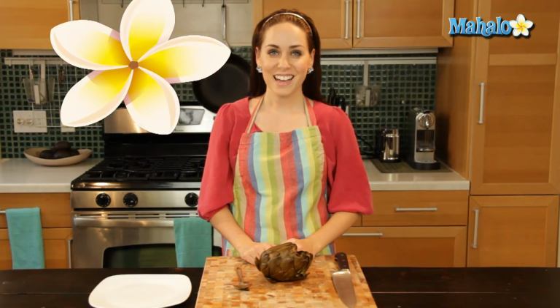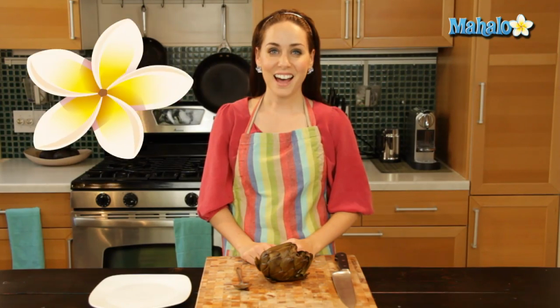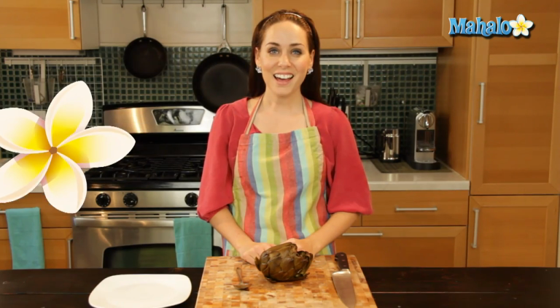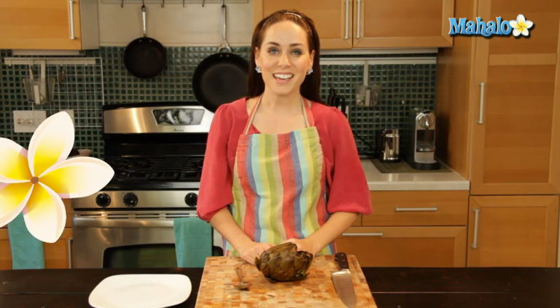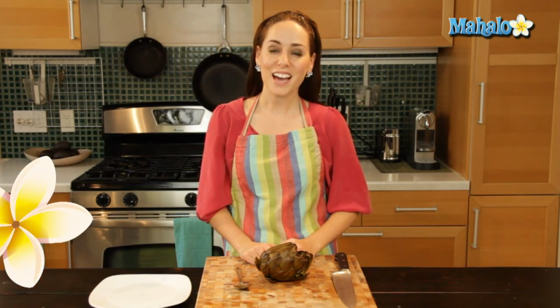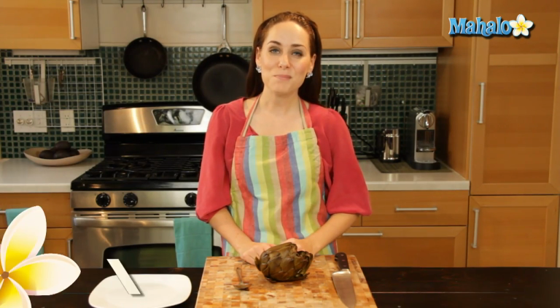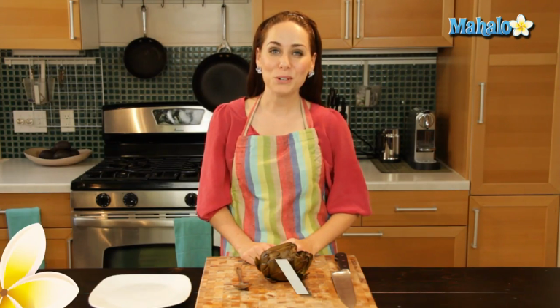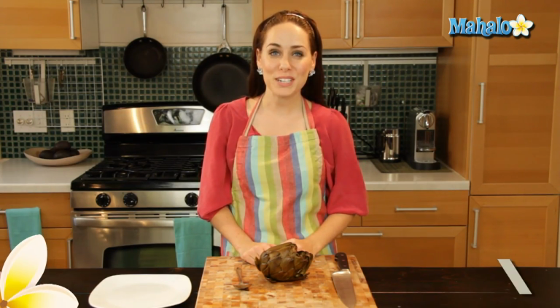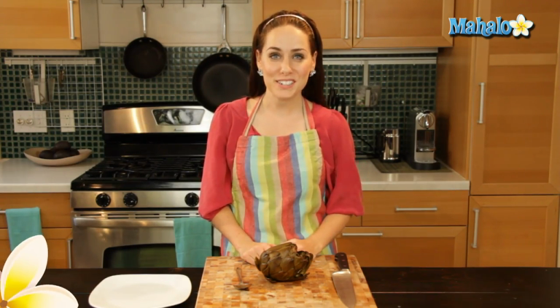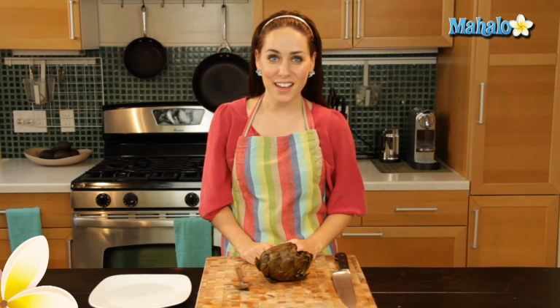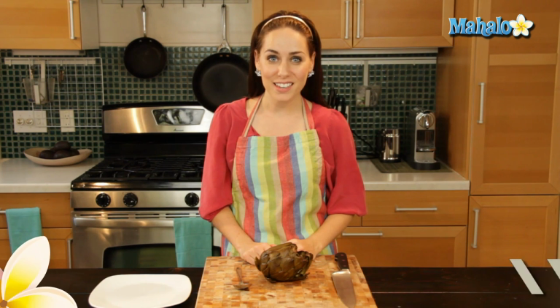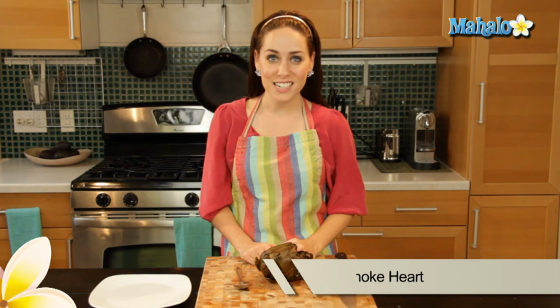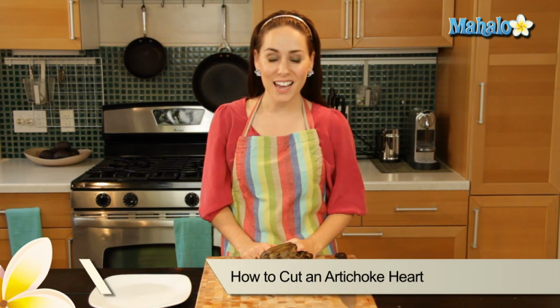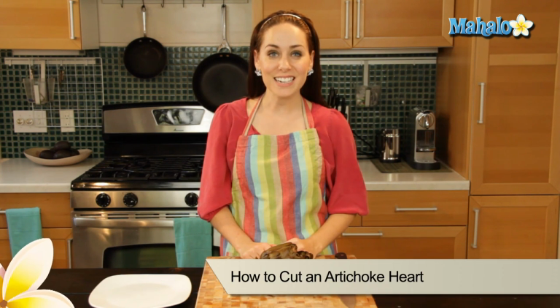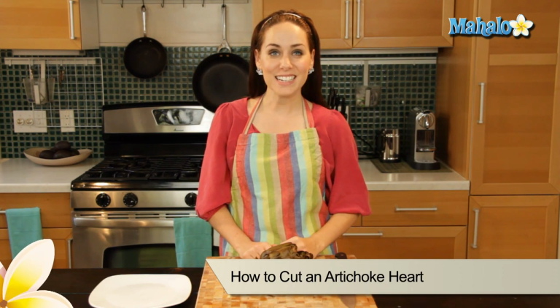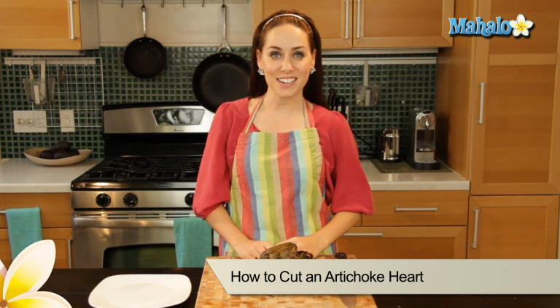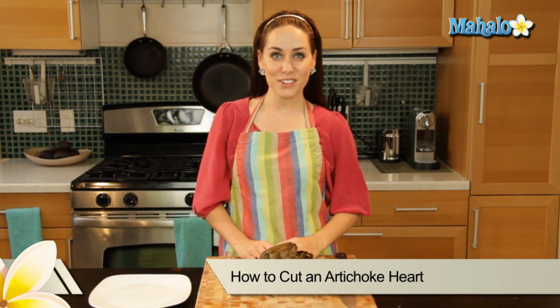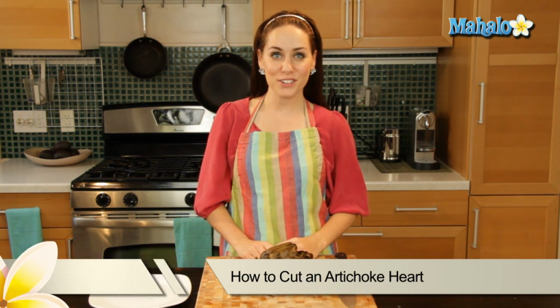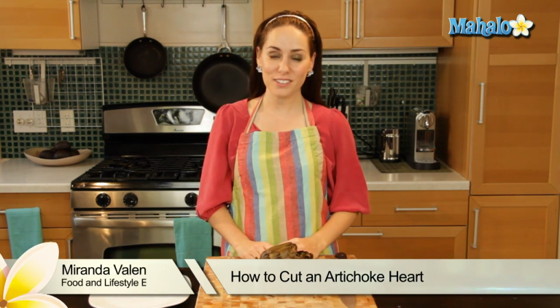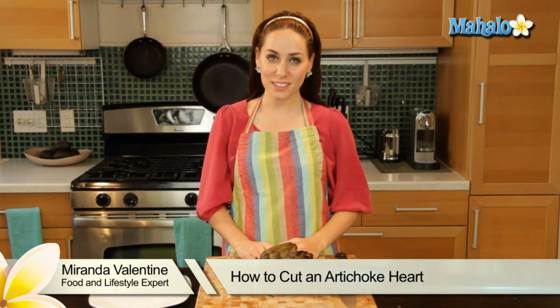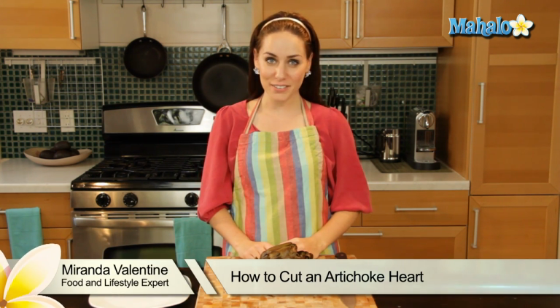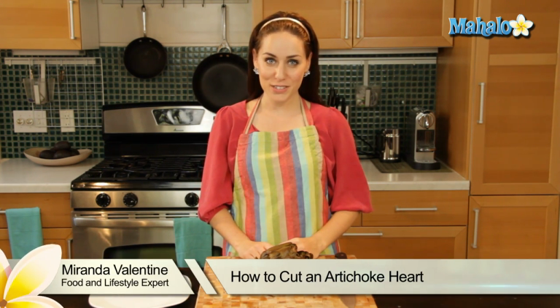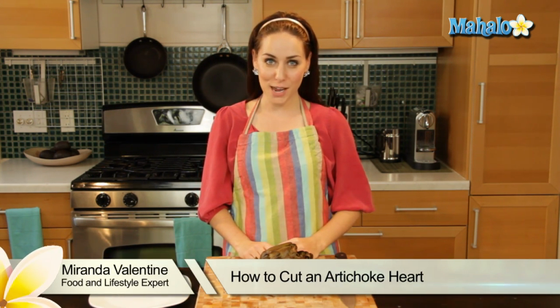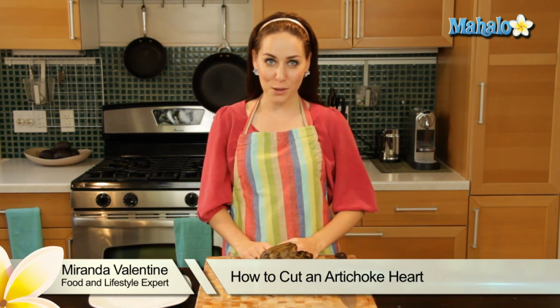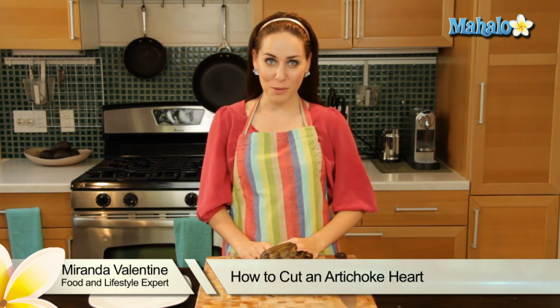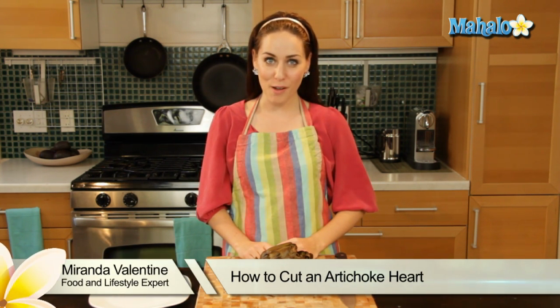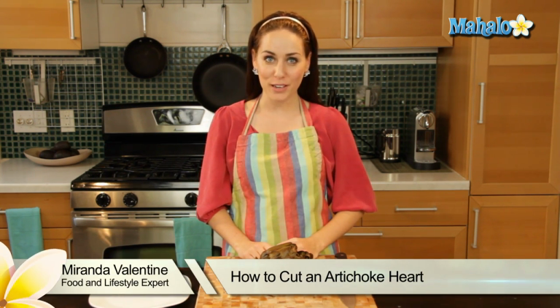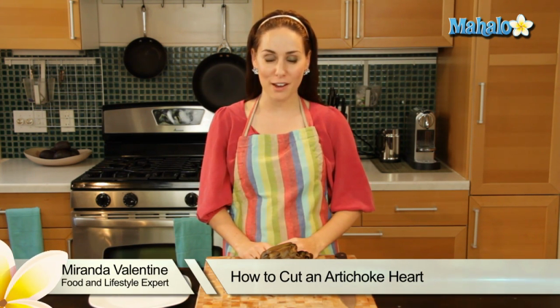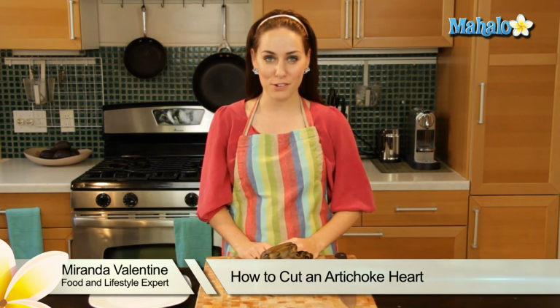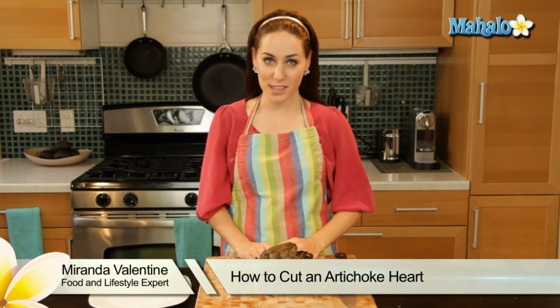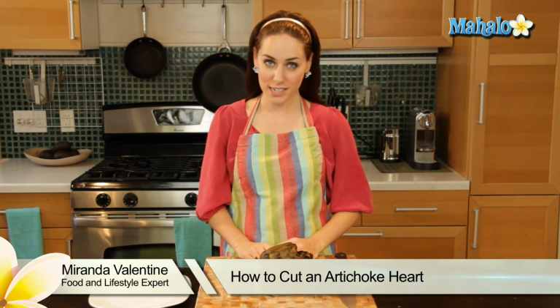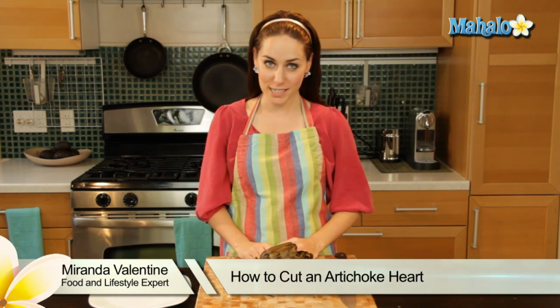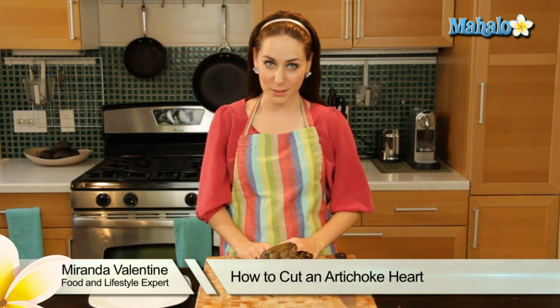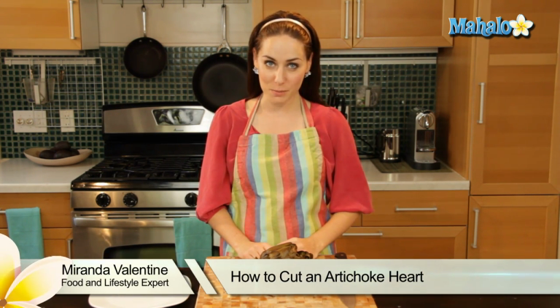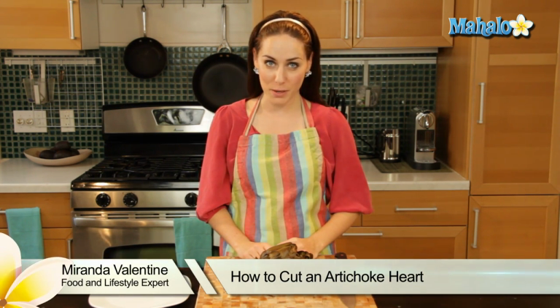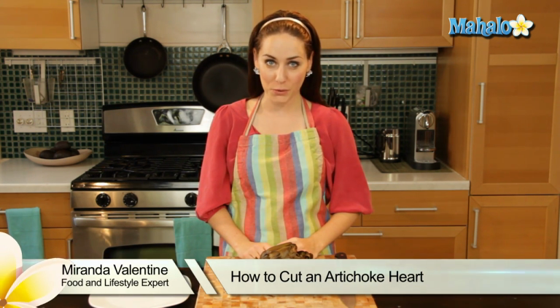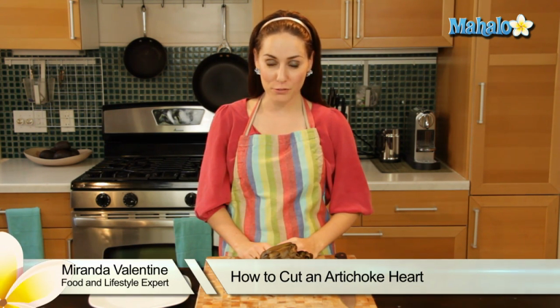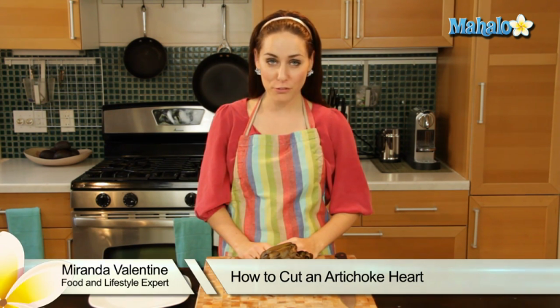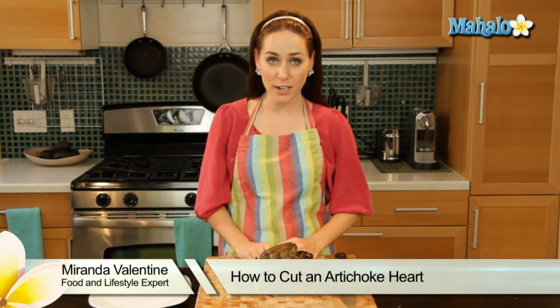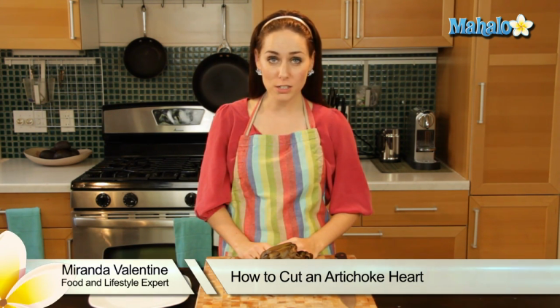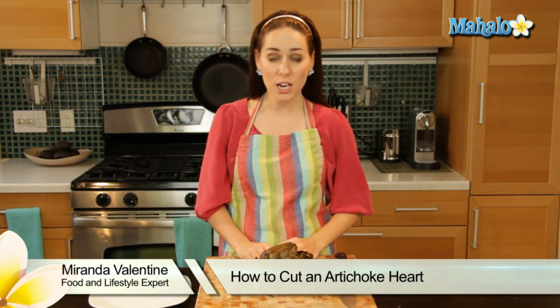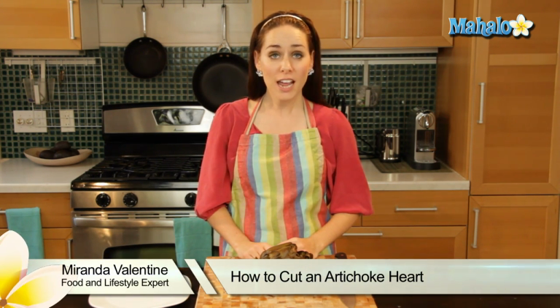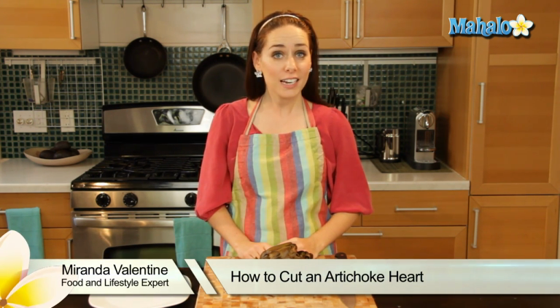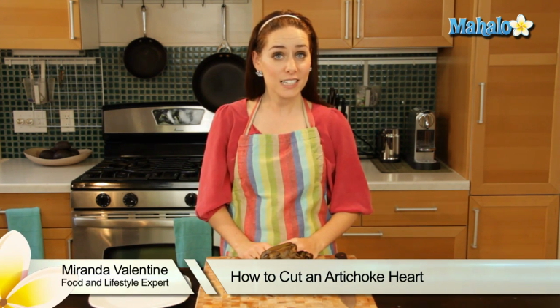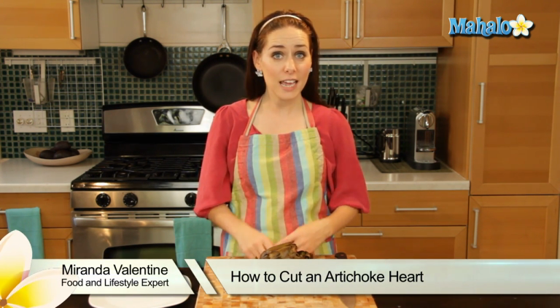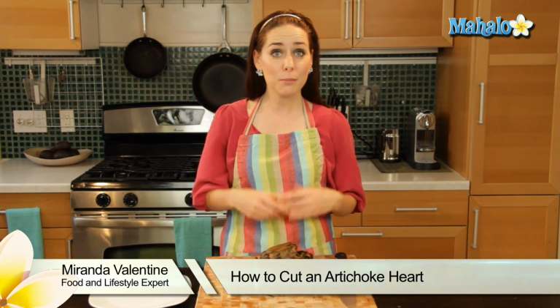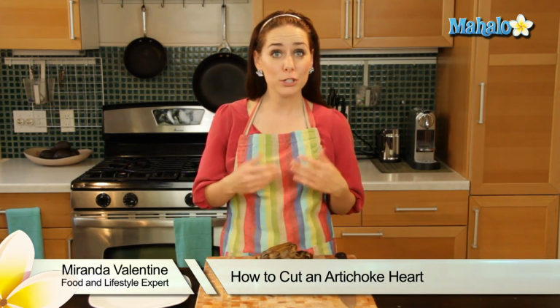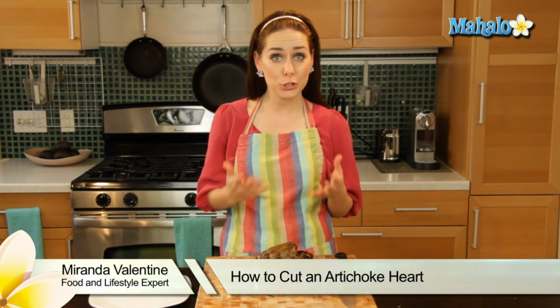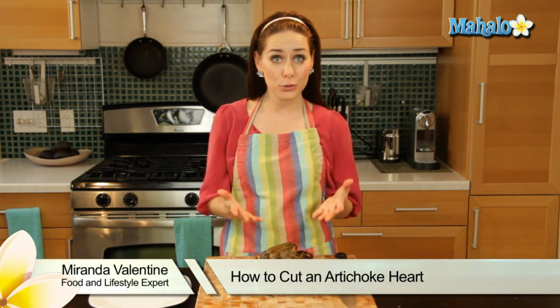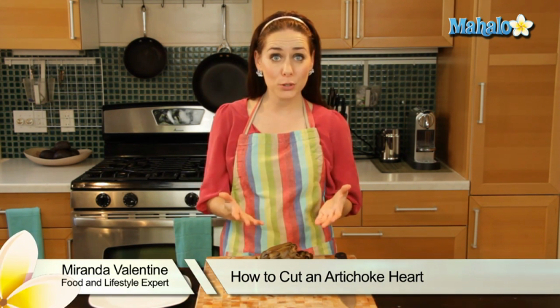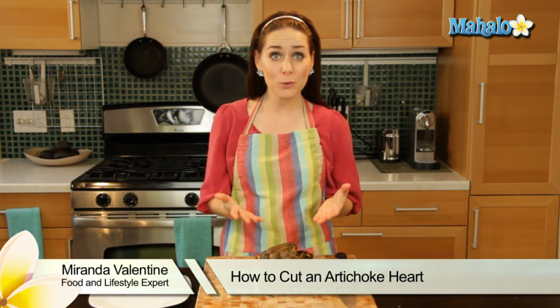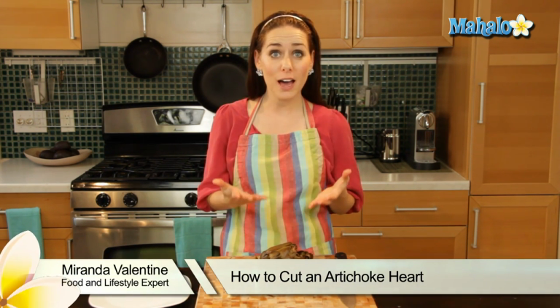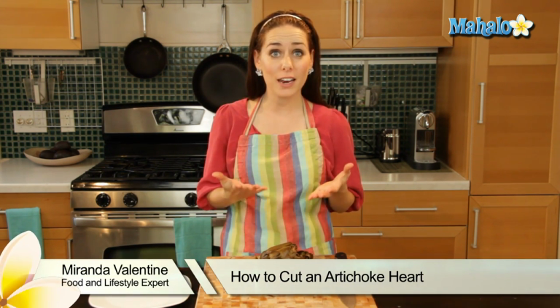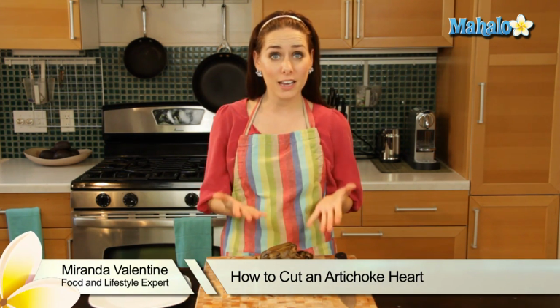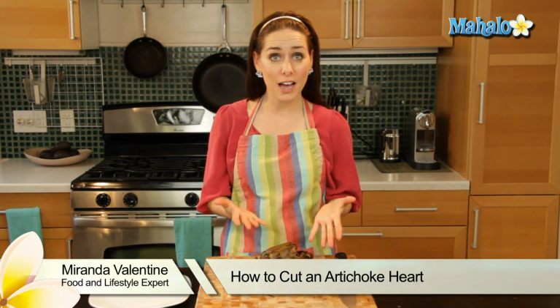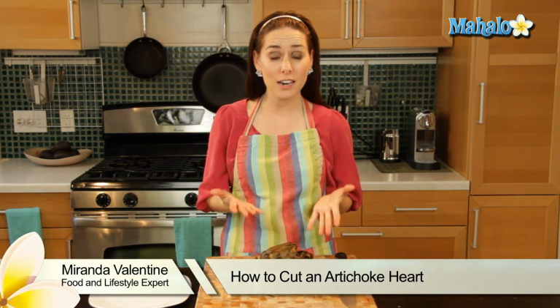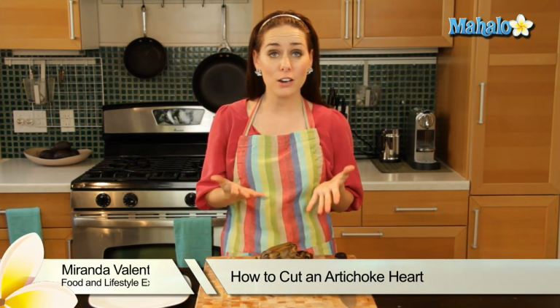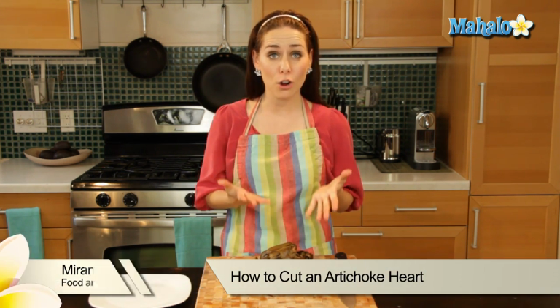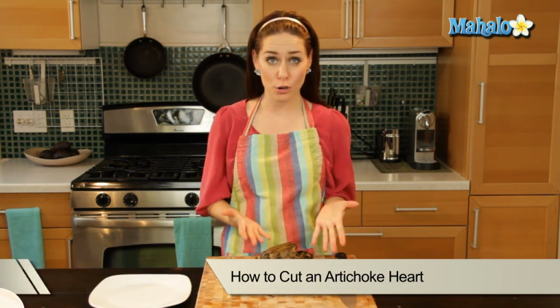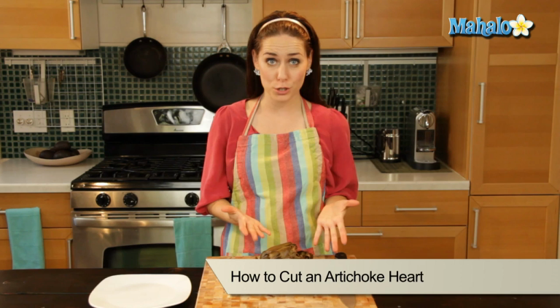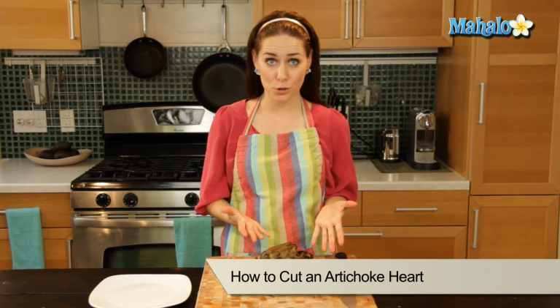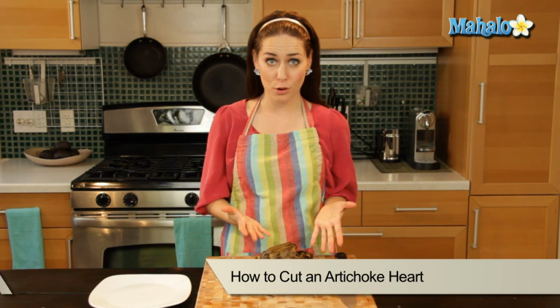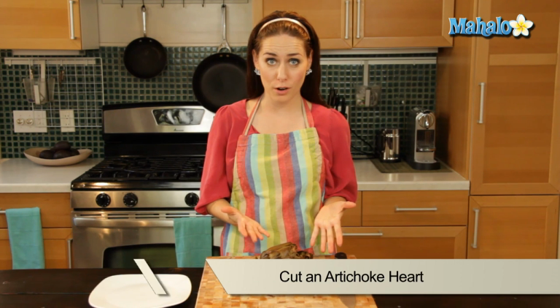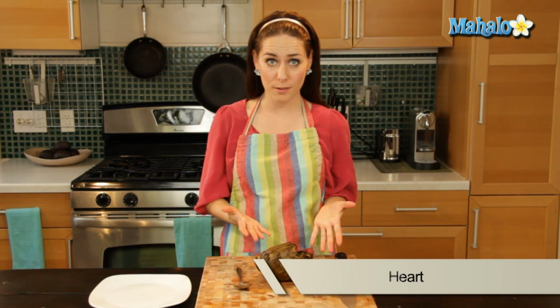Hi, I'm Miranda Valentine, editor of the lifestyle blog Everything Sounds Better in French. And today I'm going to show you how to cut an artichoke heart.